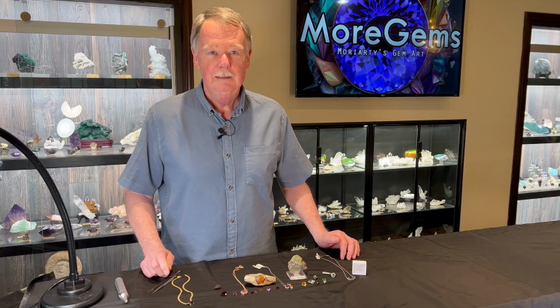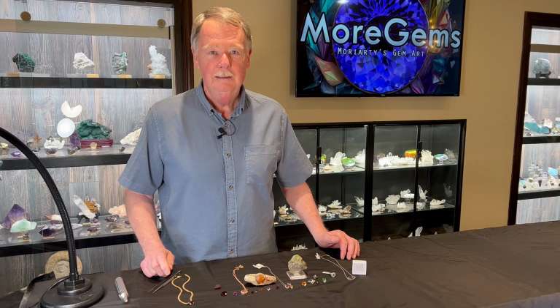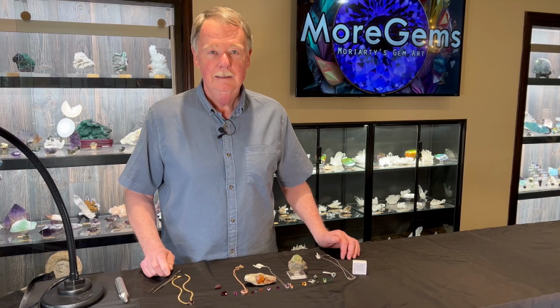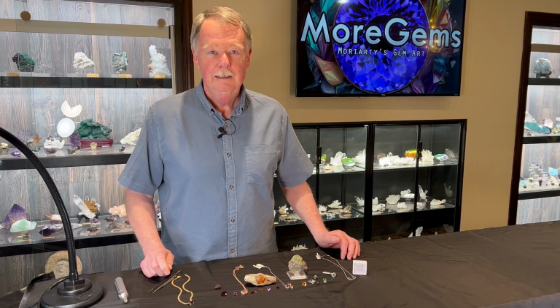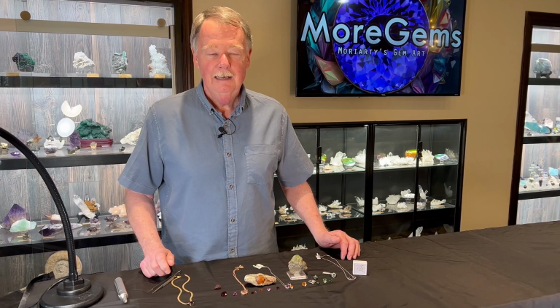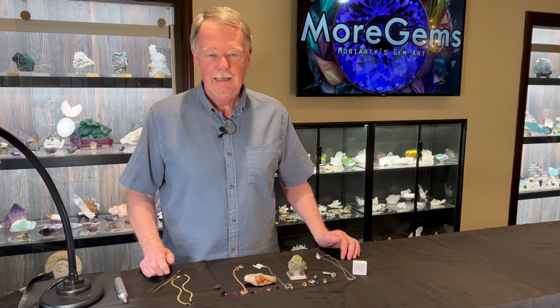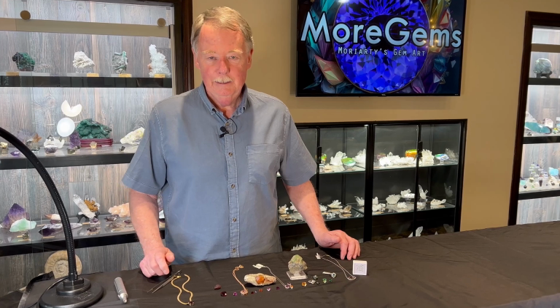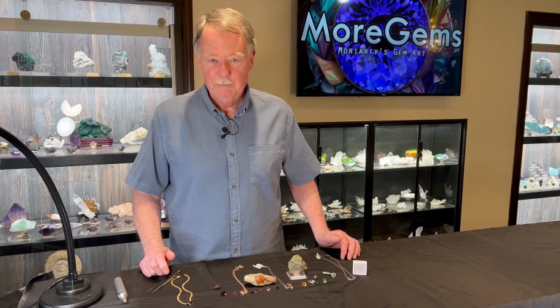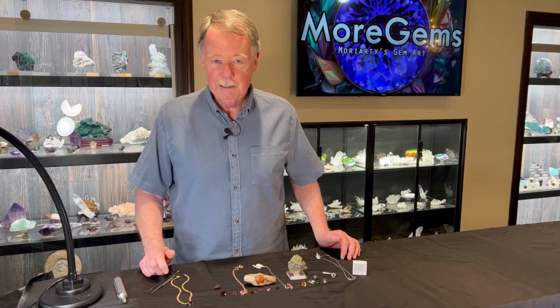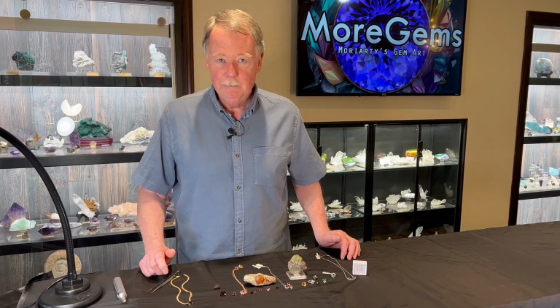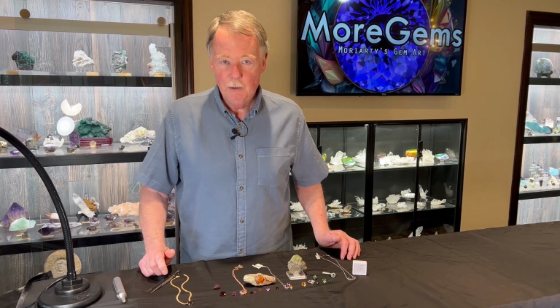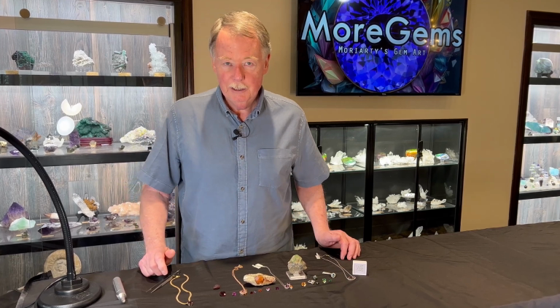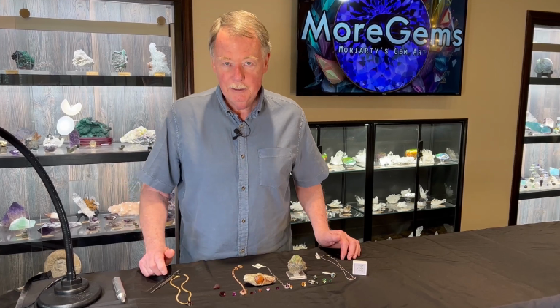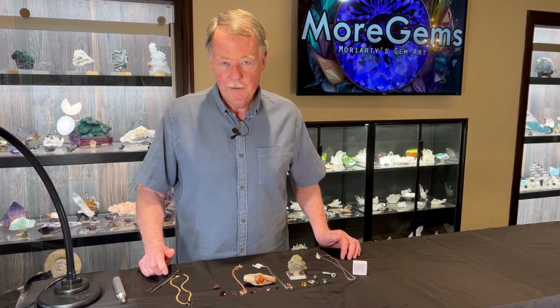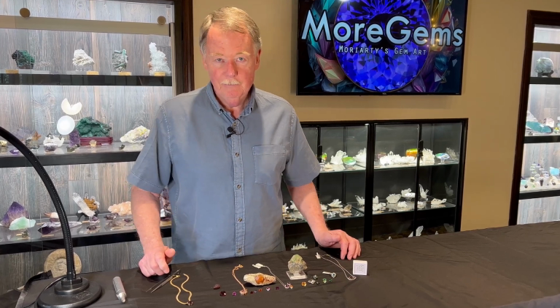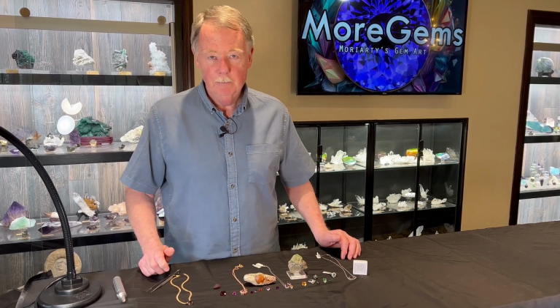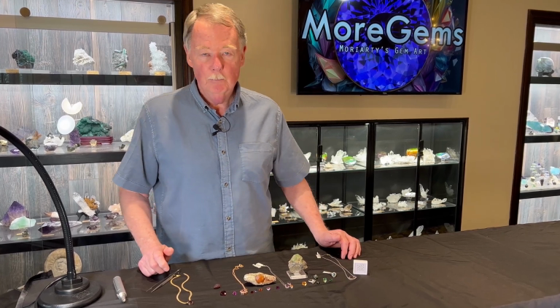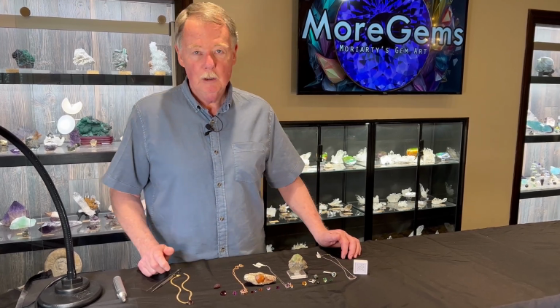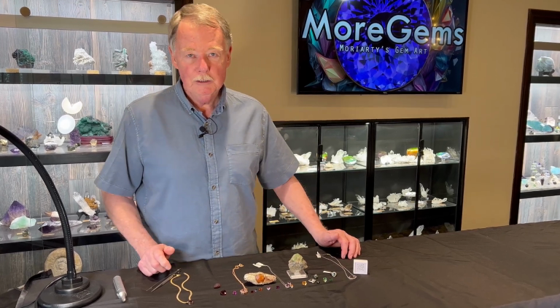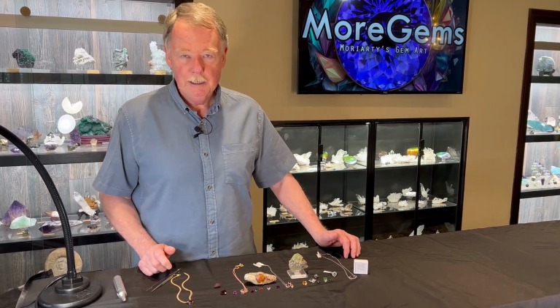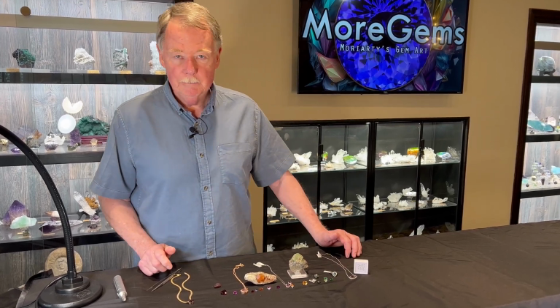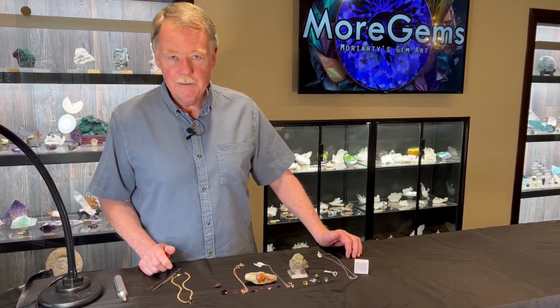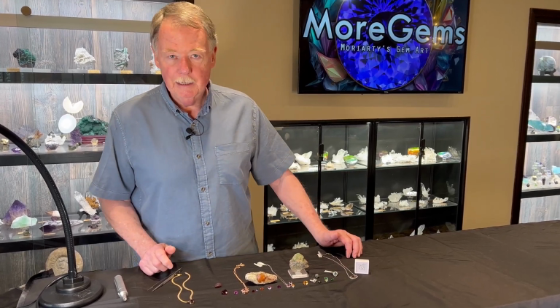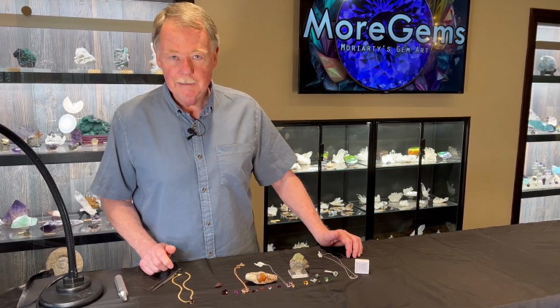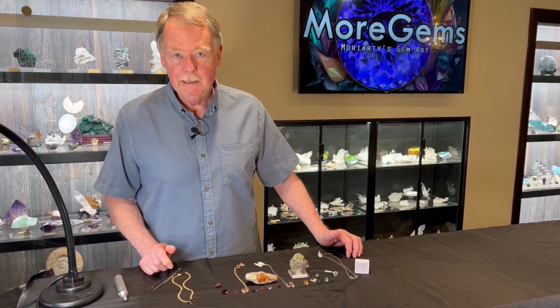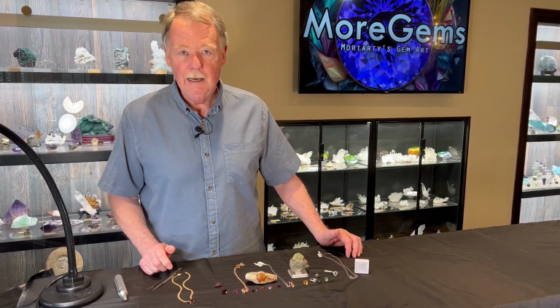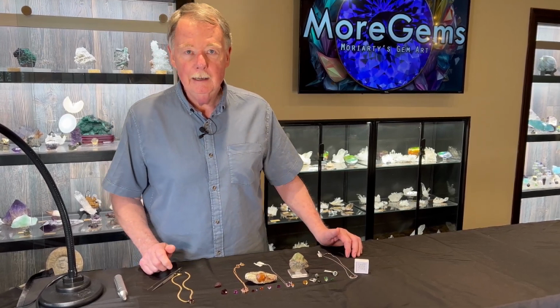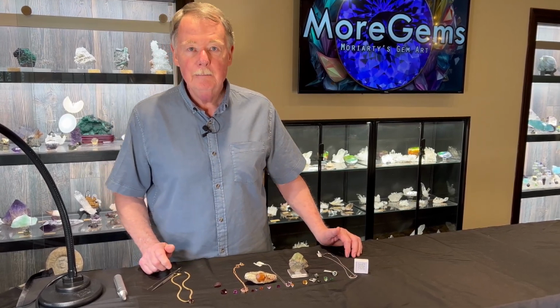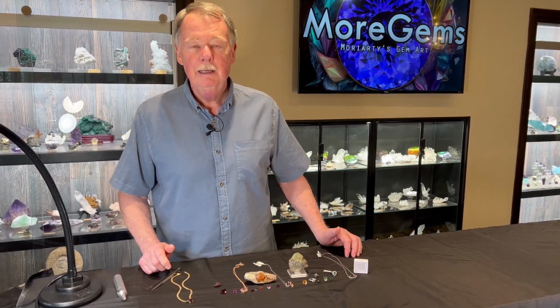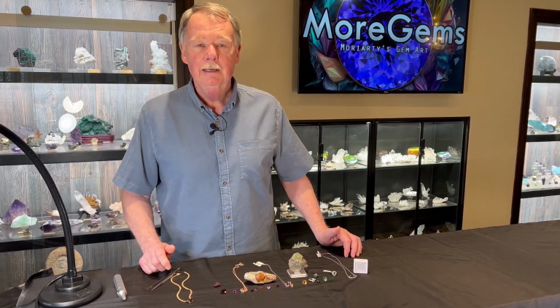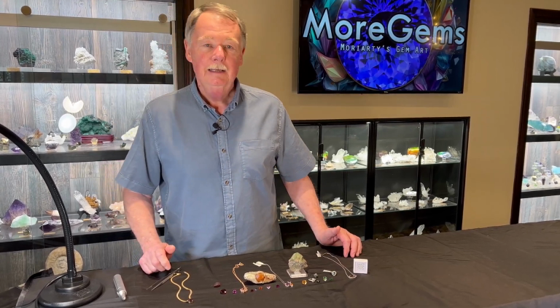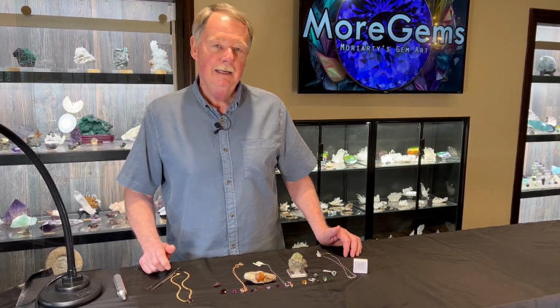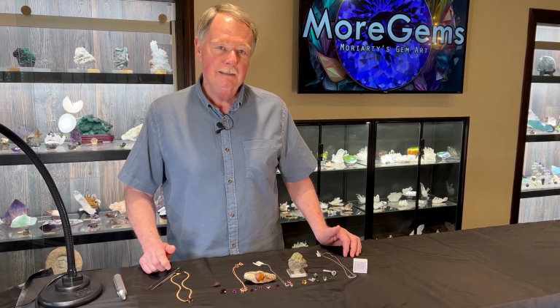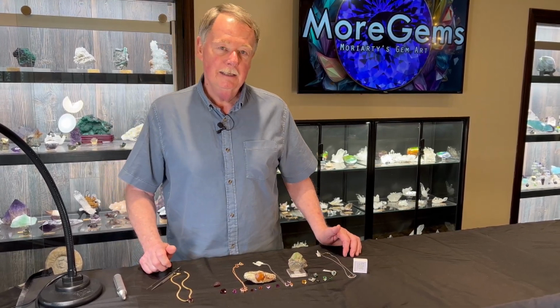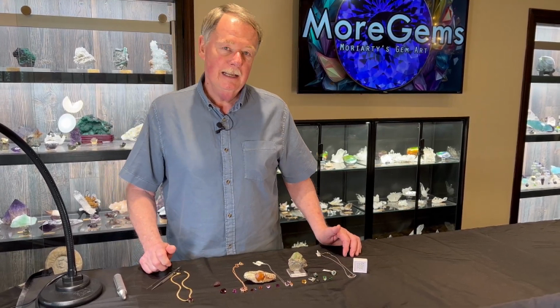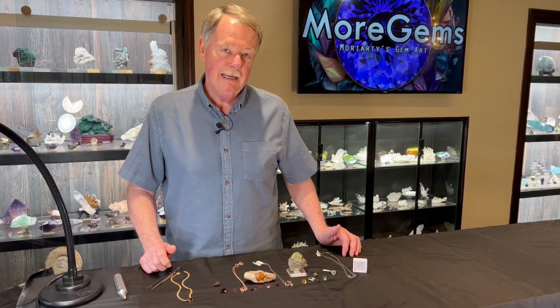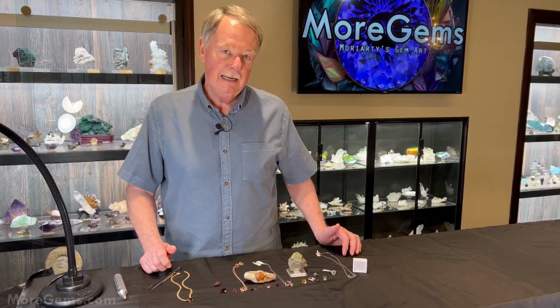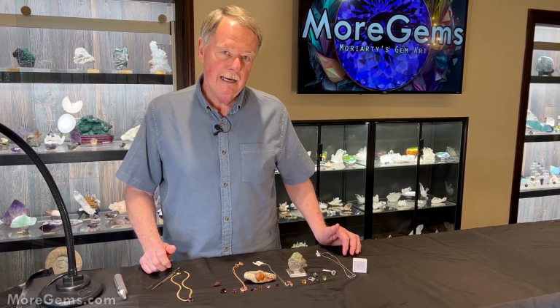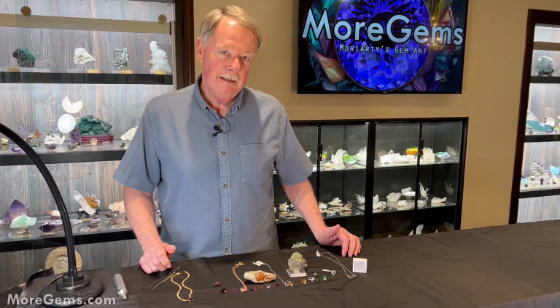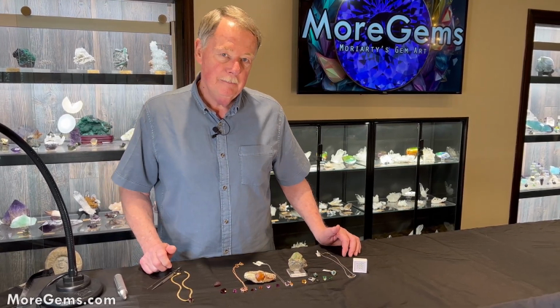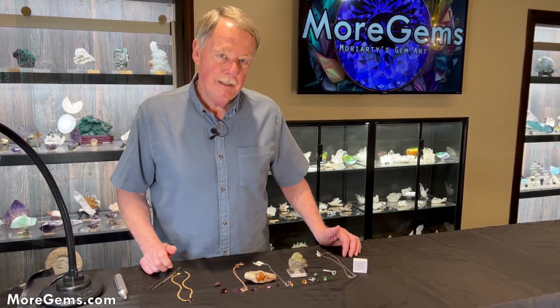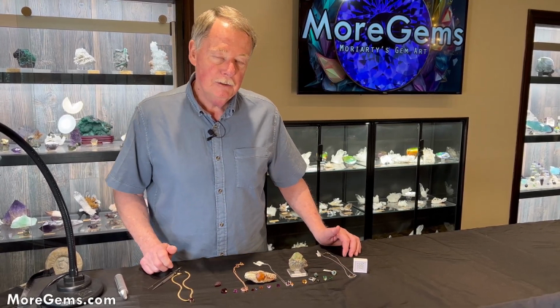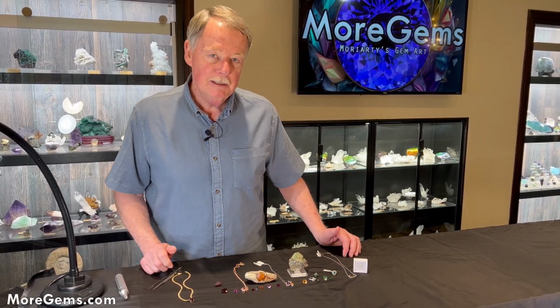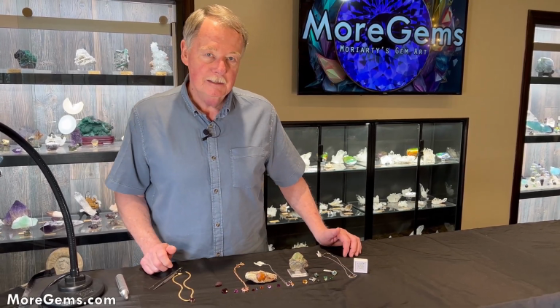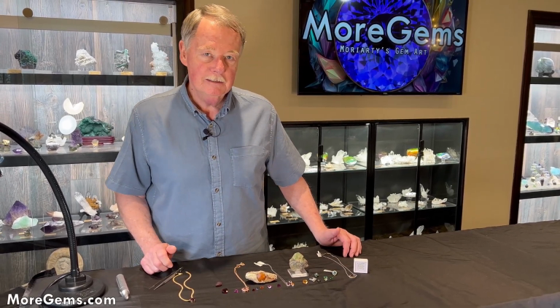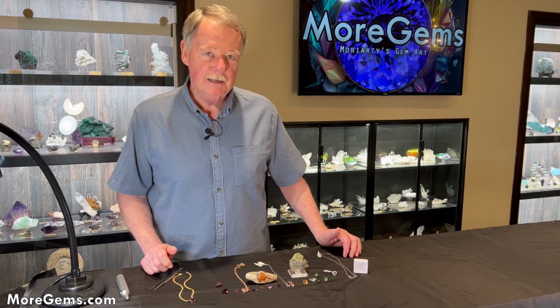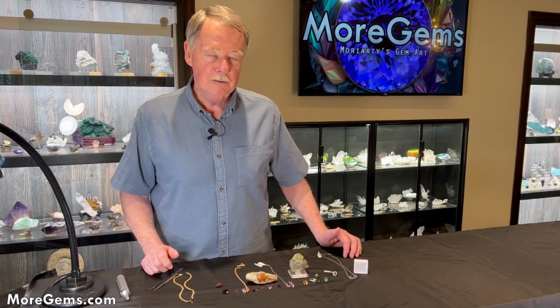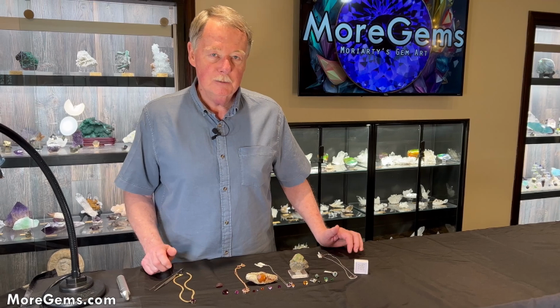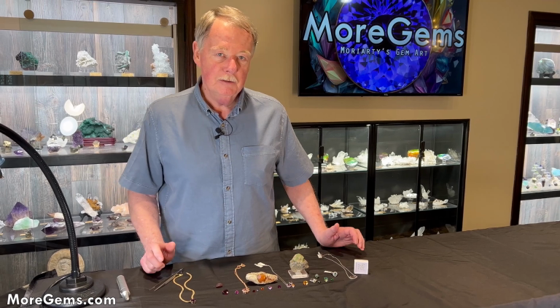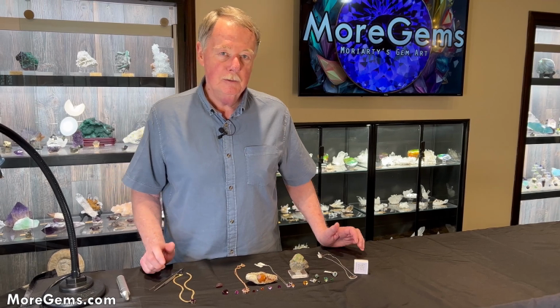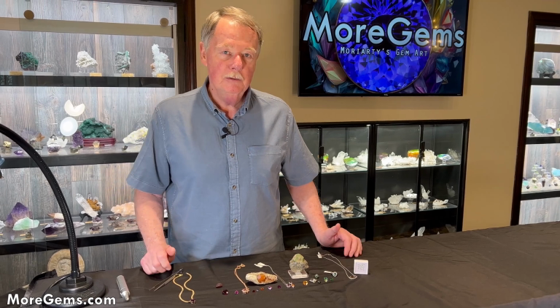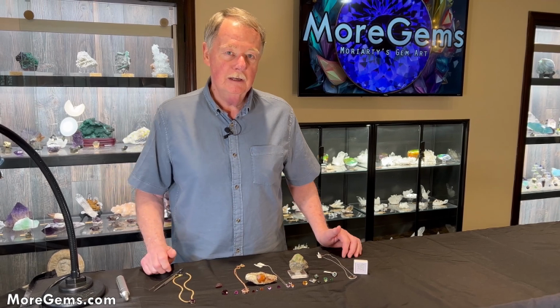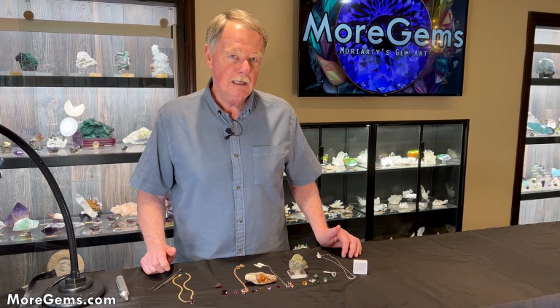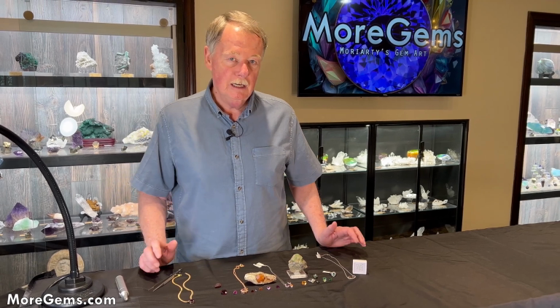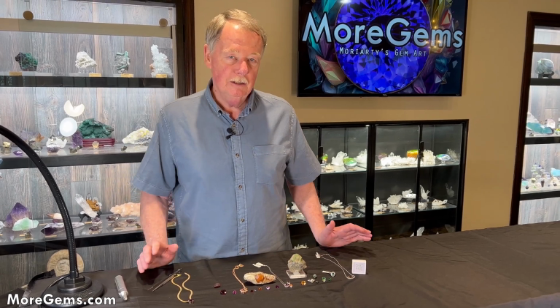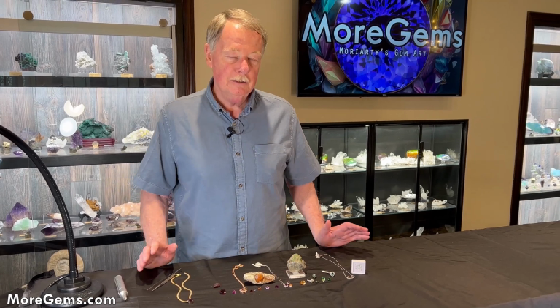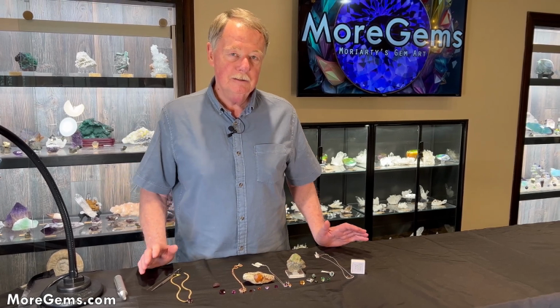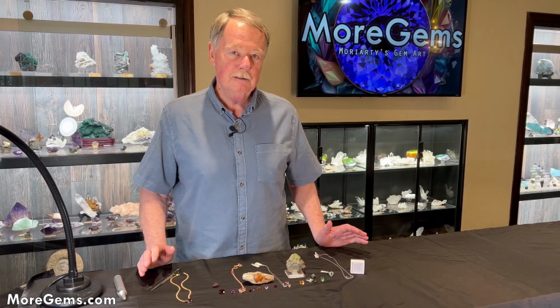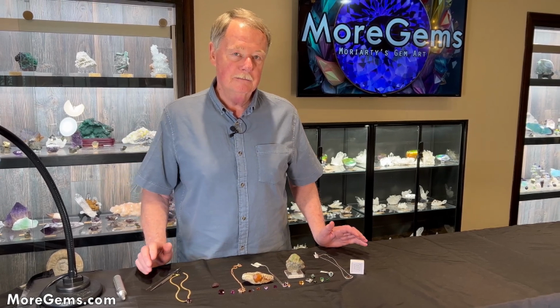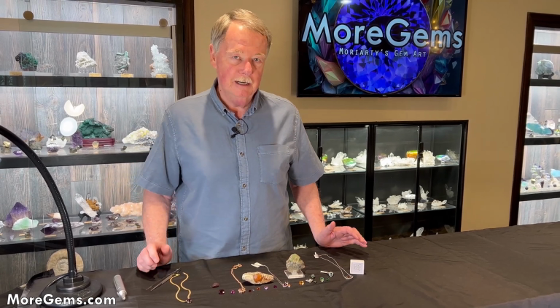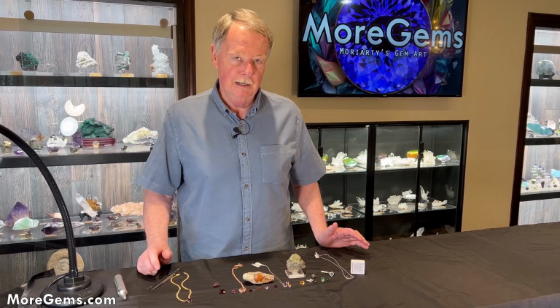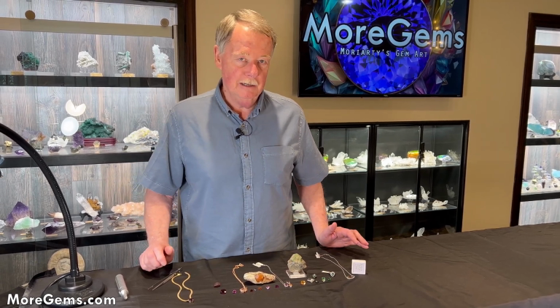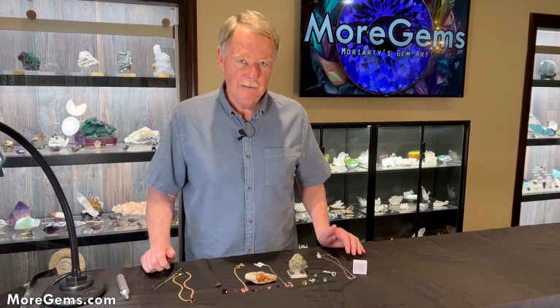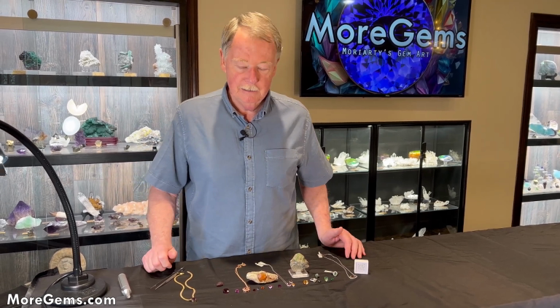Hi, I'm Steve Moriarty from moregems.com and today I'm here to discuss with you the colors of garnet.